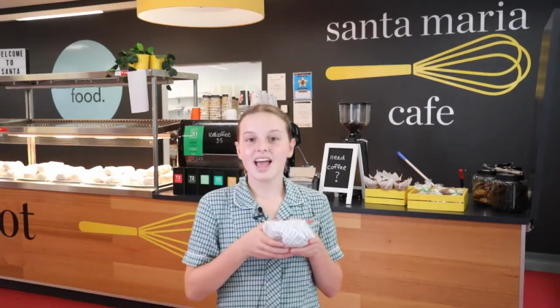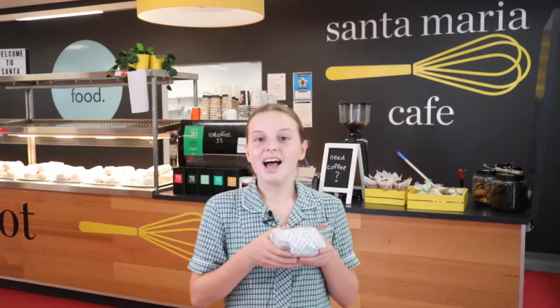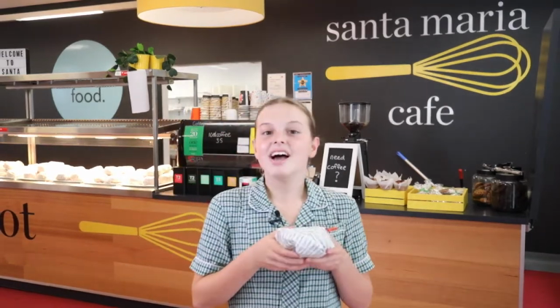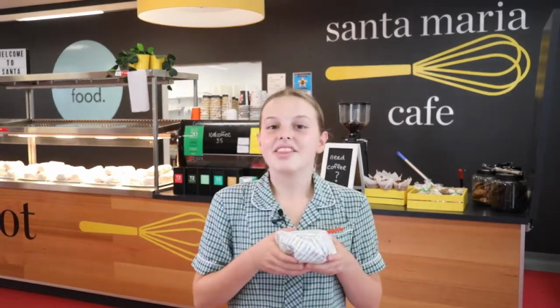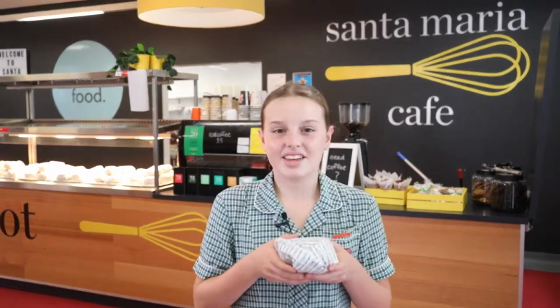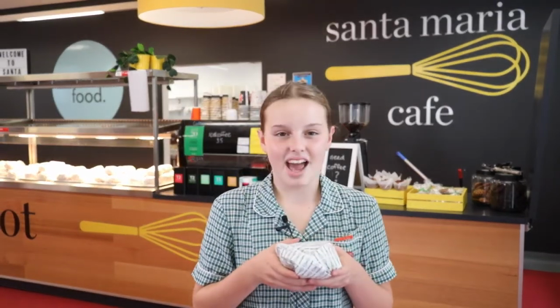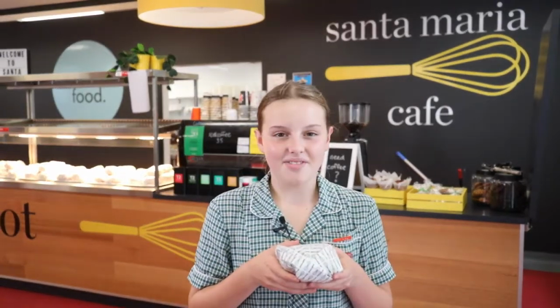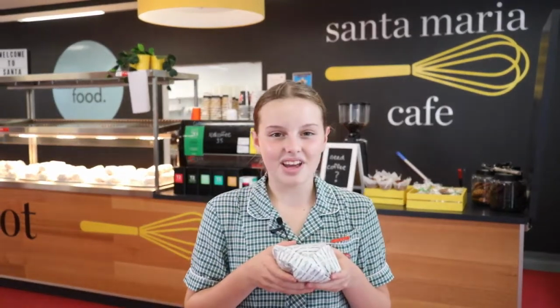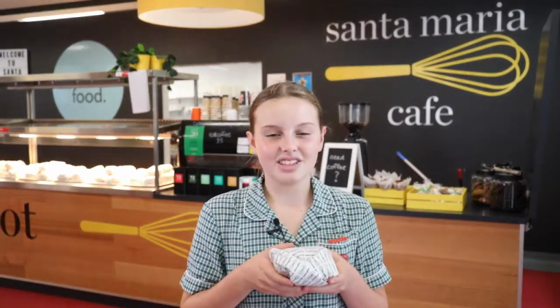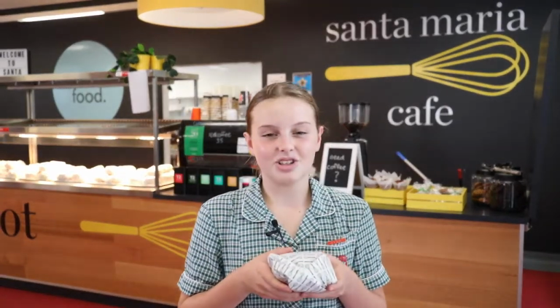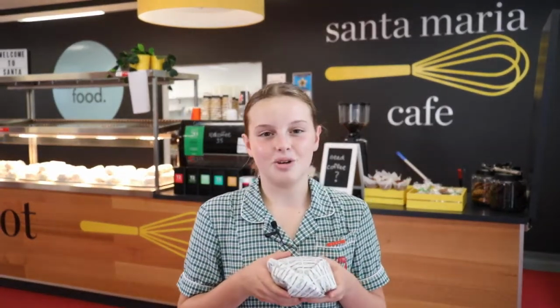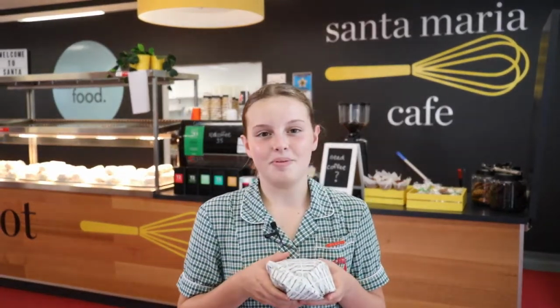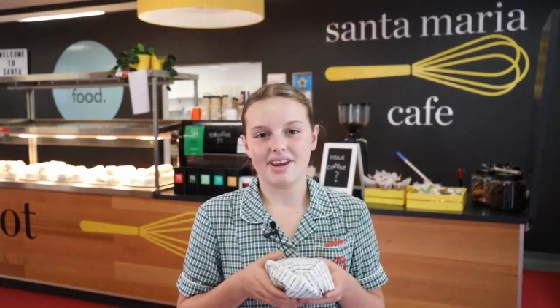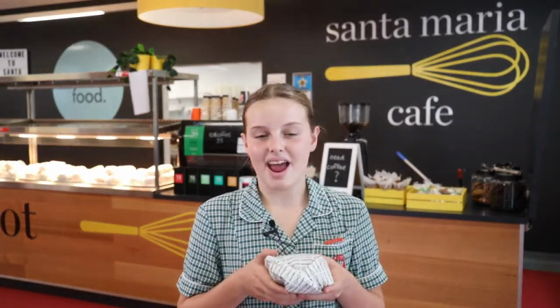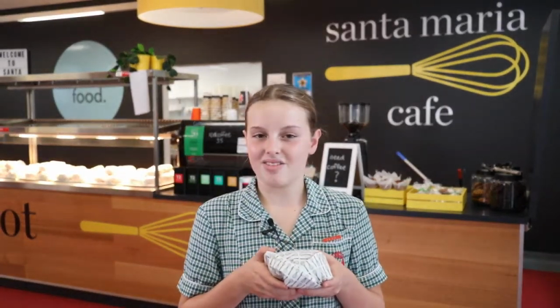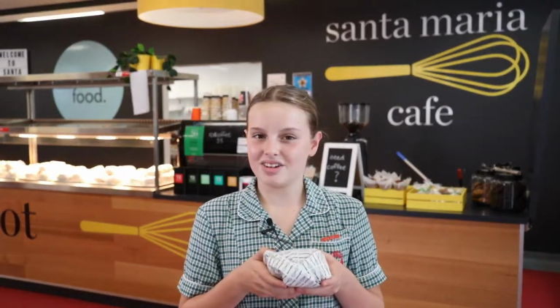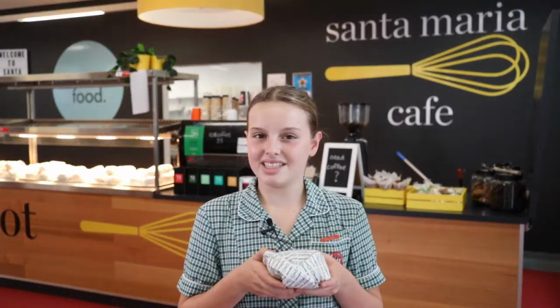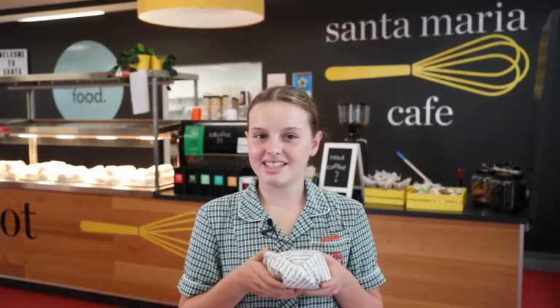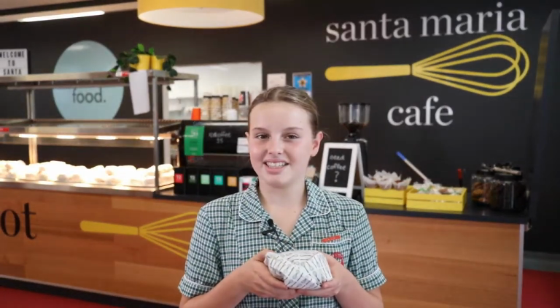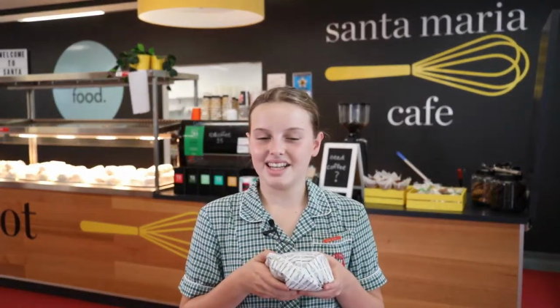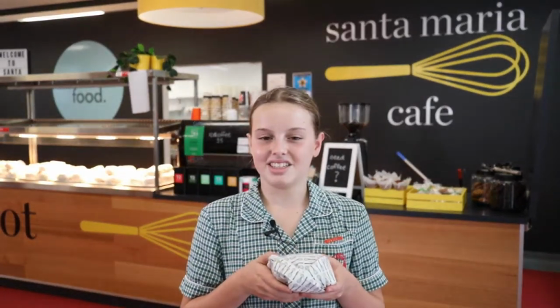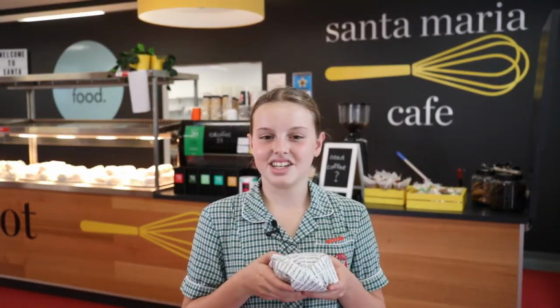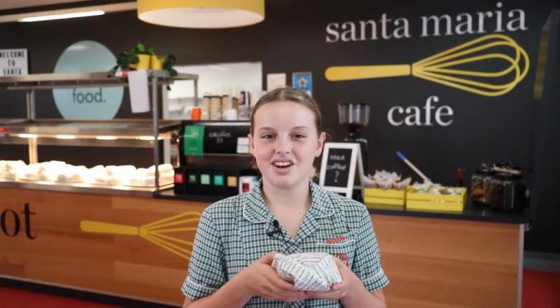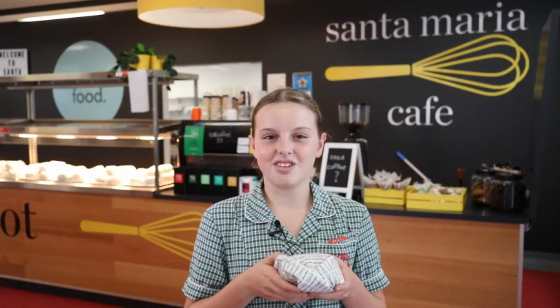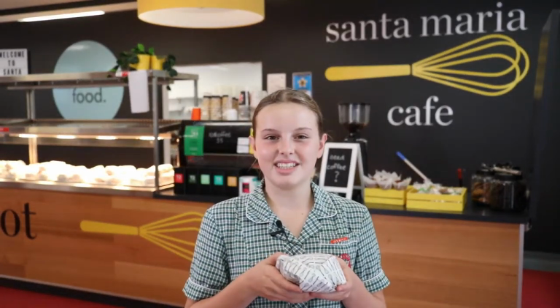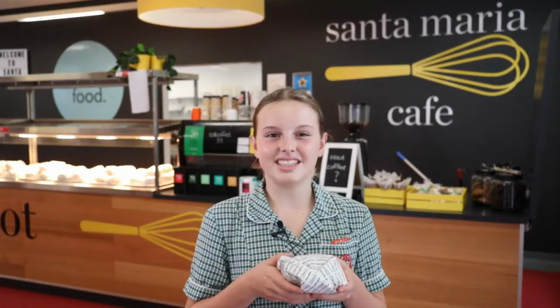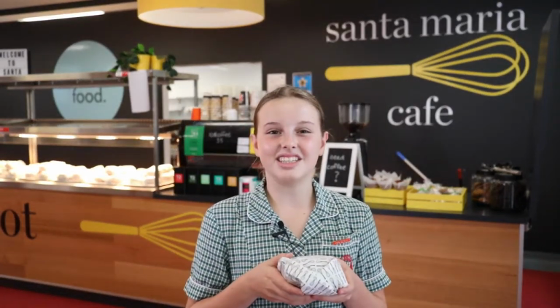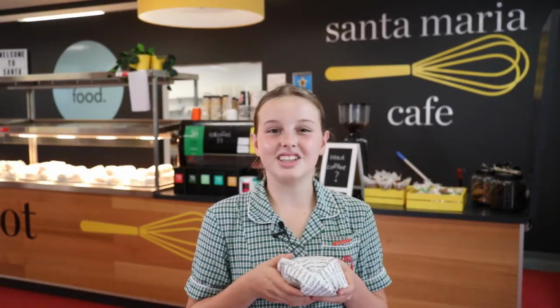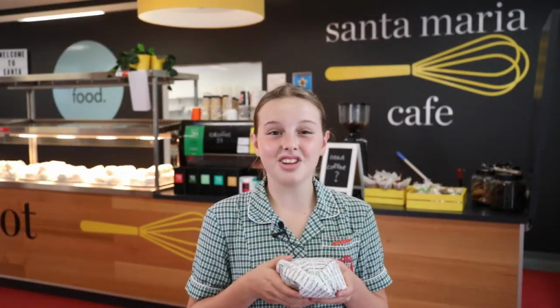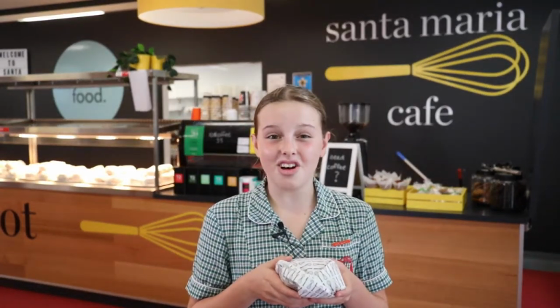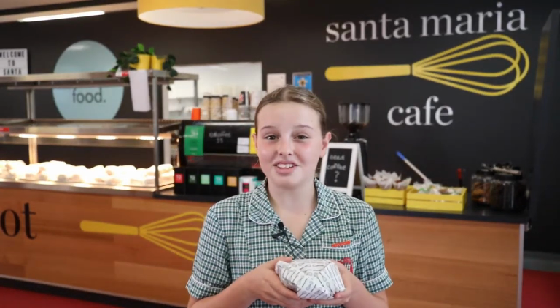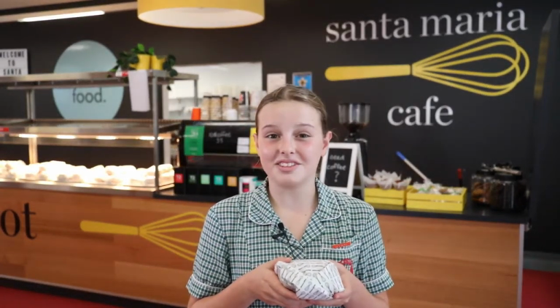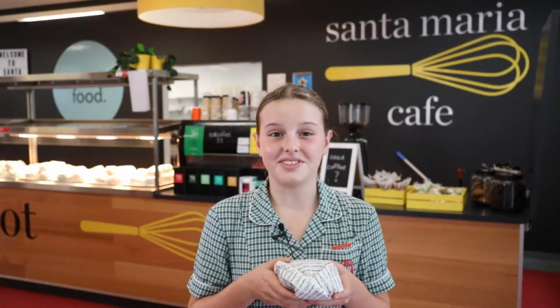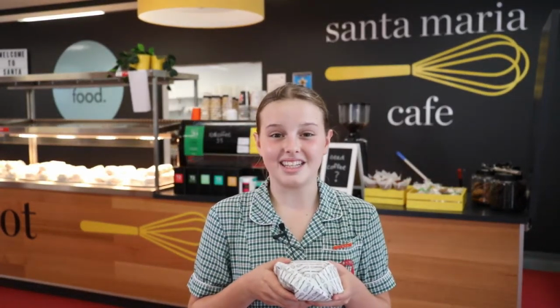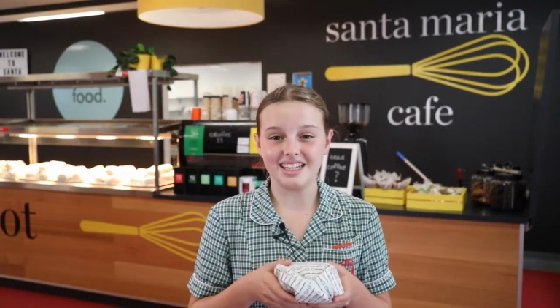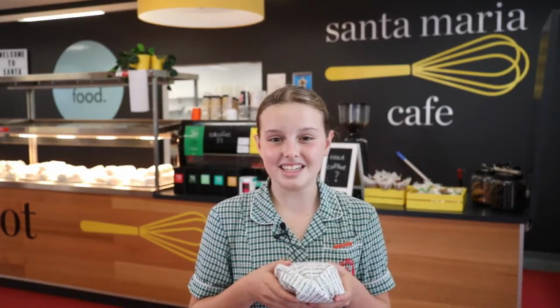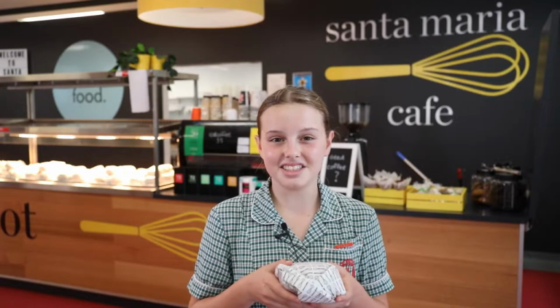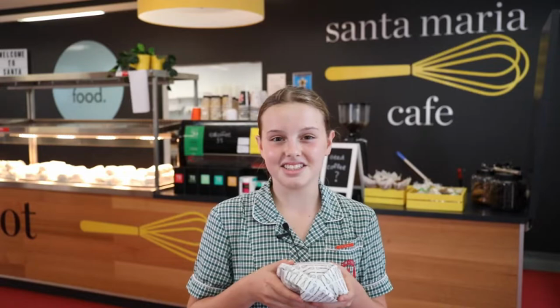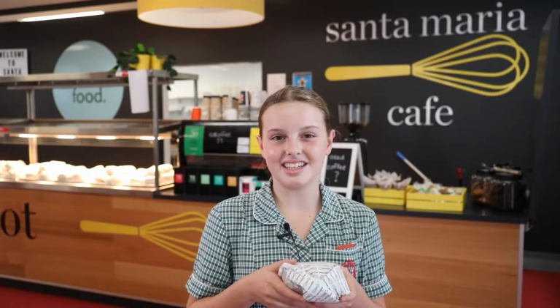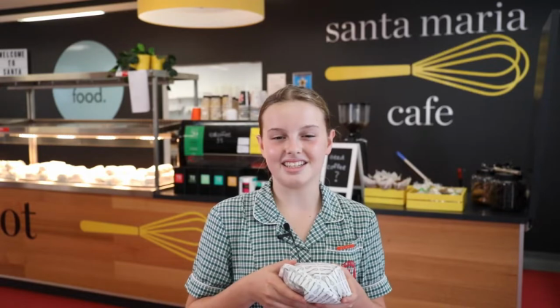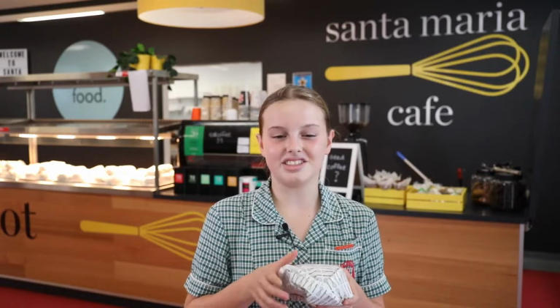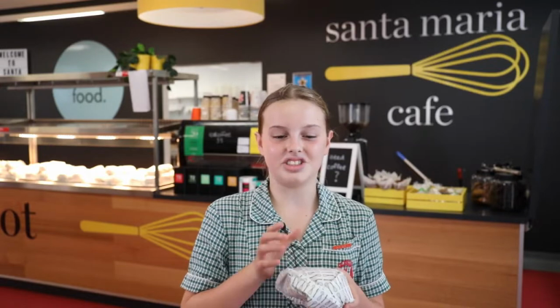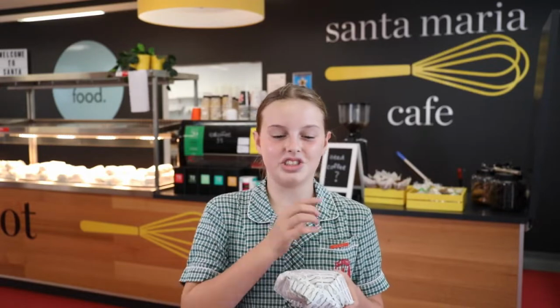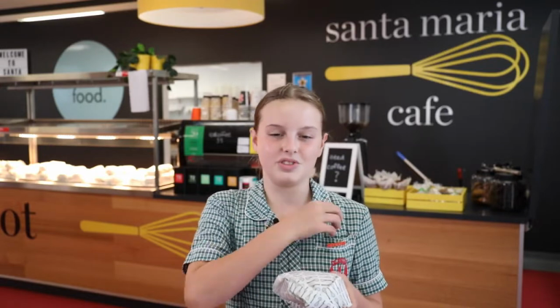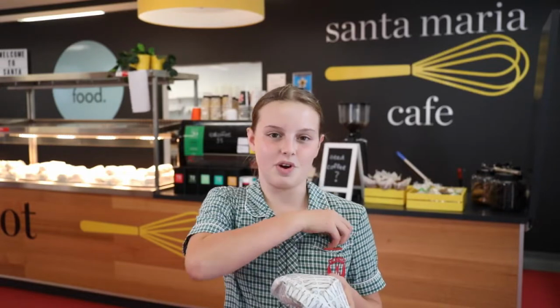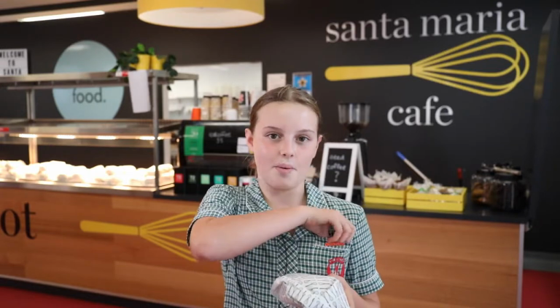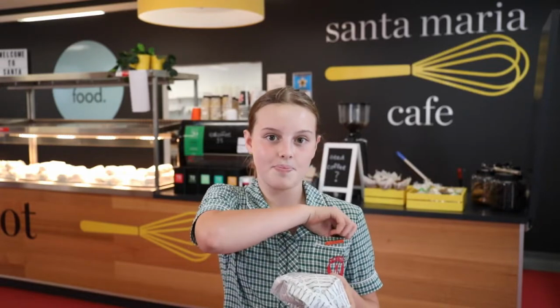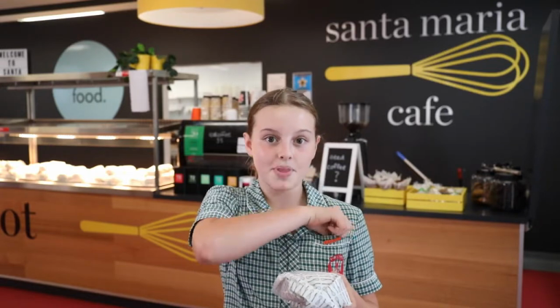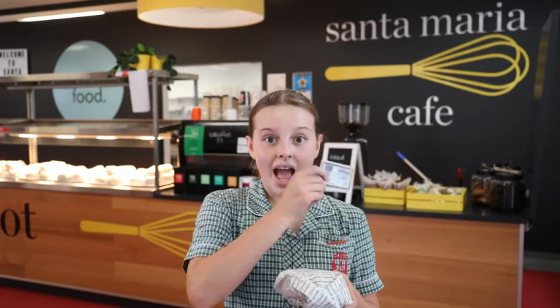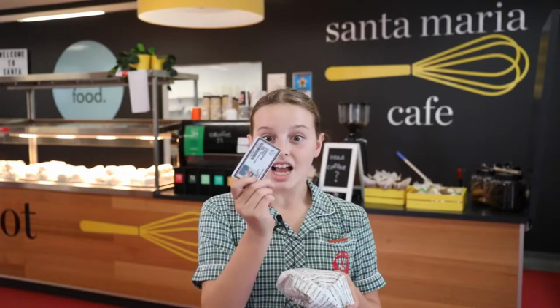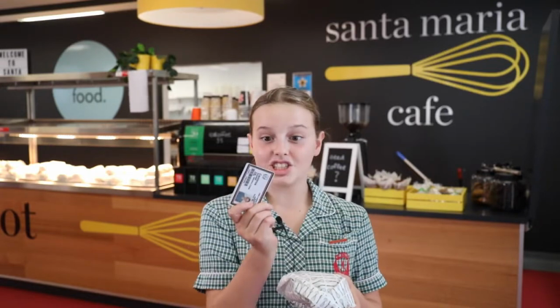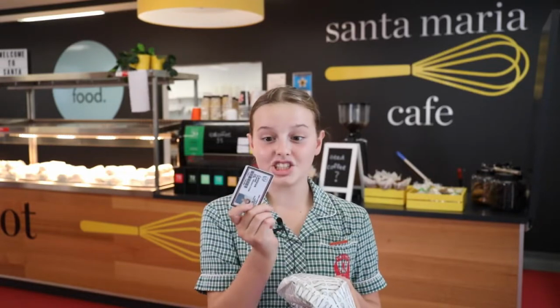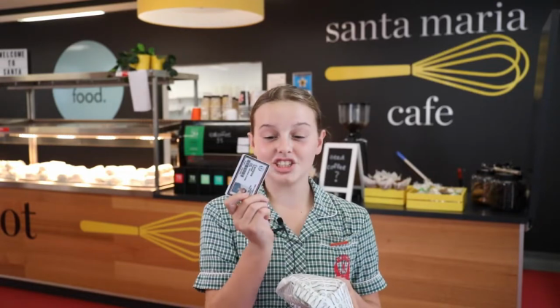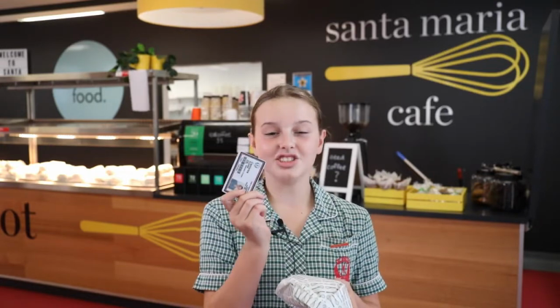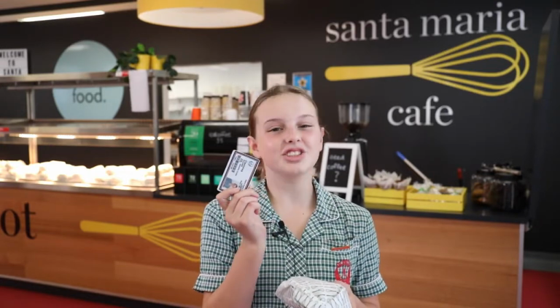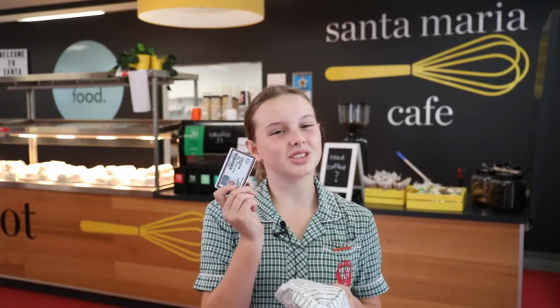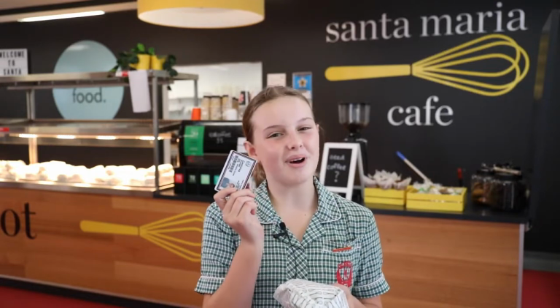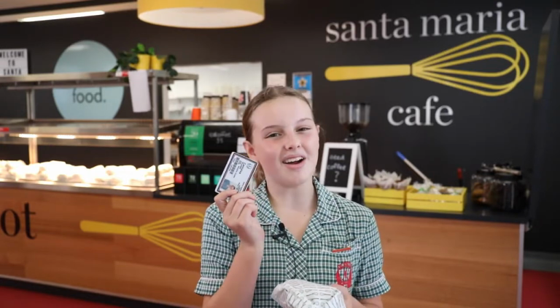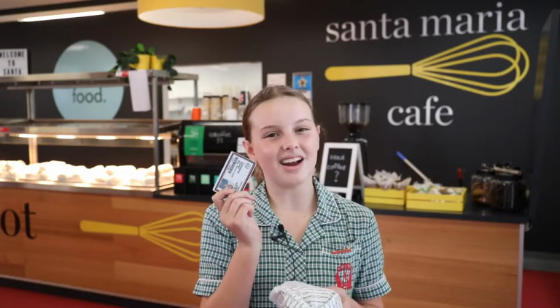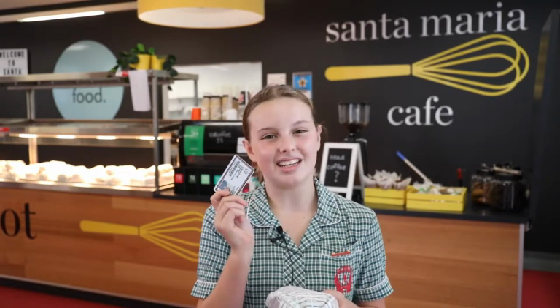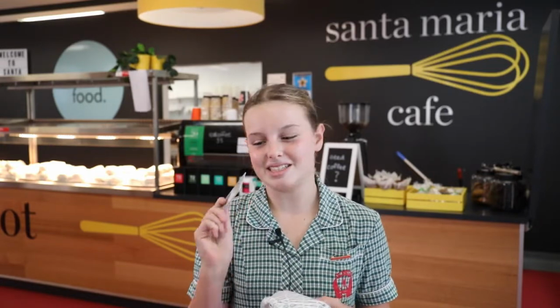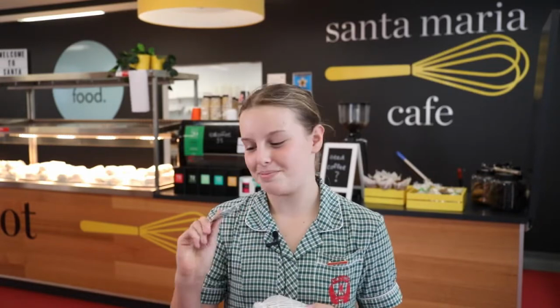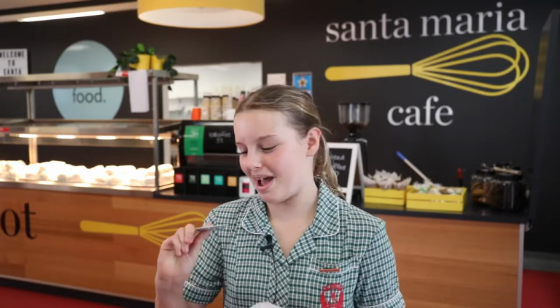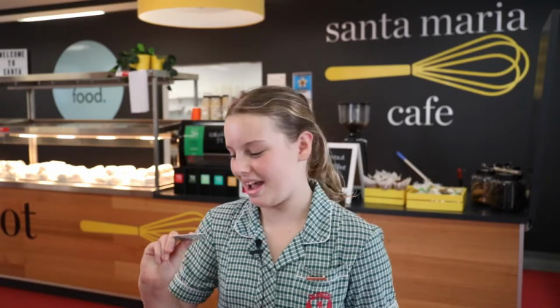The cafe is open at recess and lunch and always has lots of delicious things to choose from, and you can use your smart rider to pay.